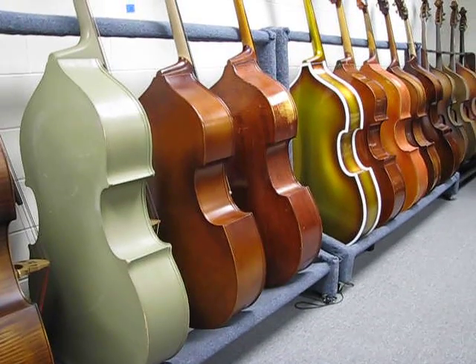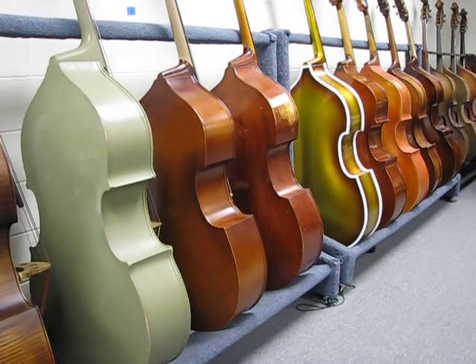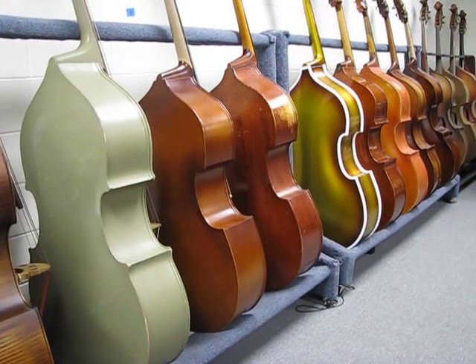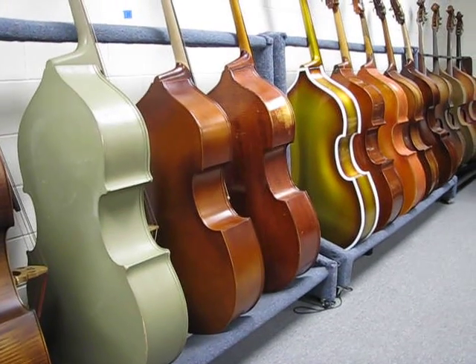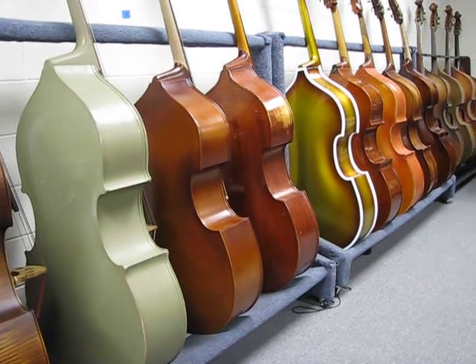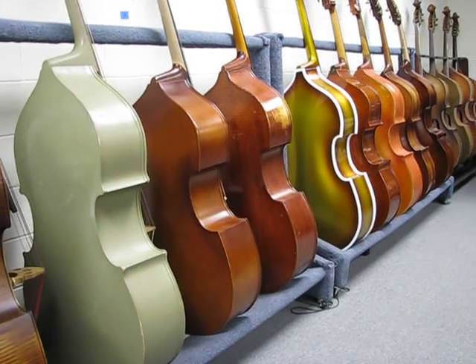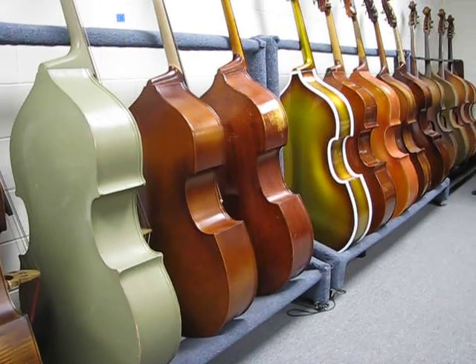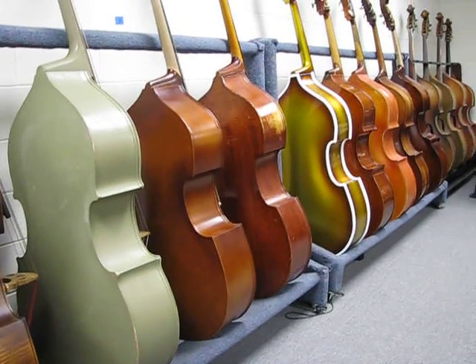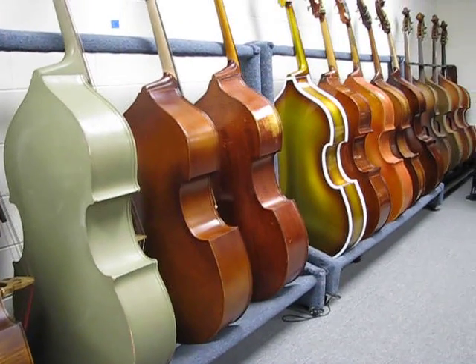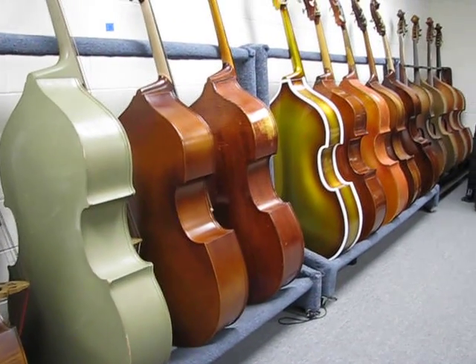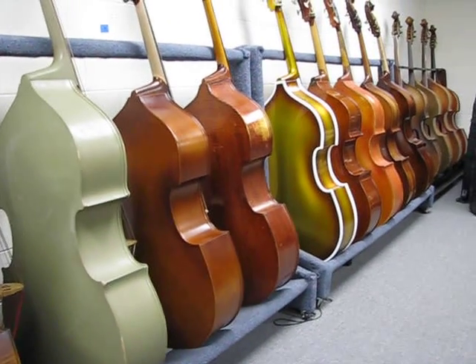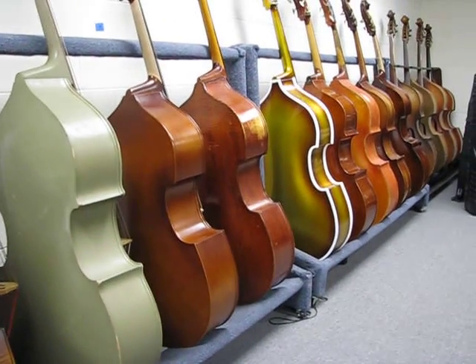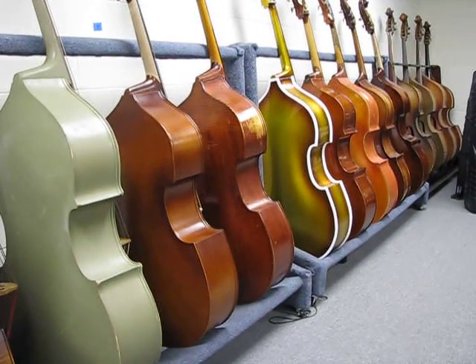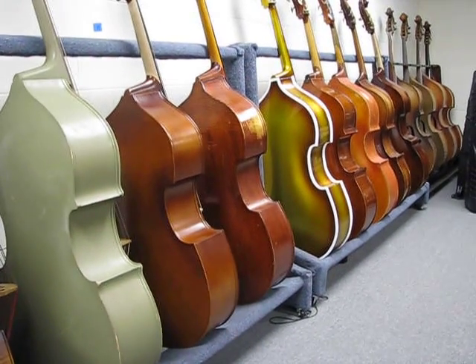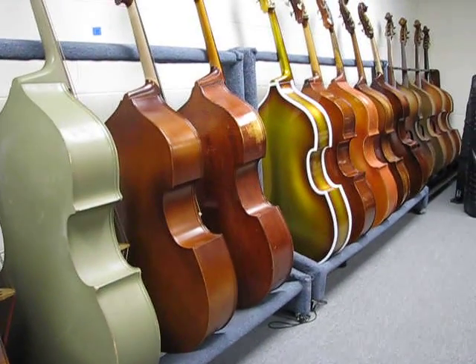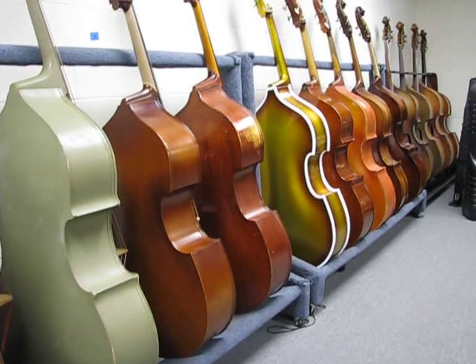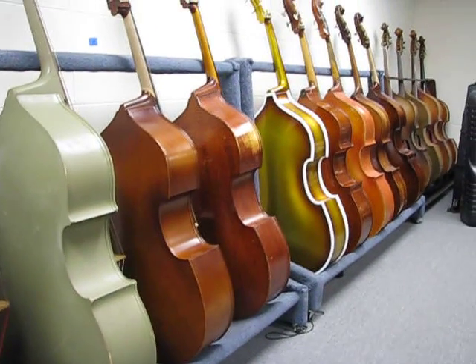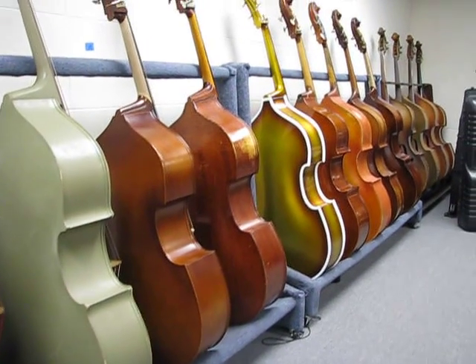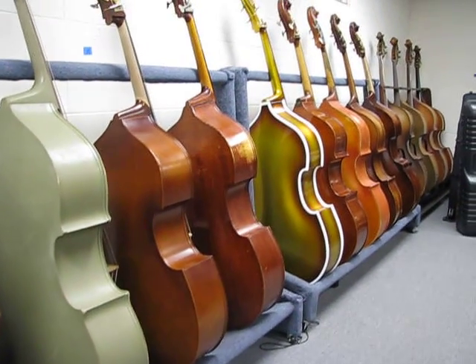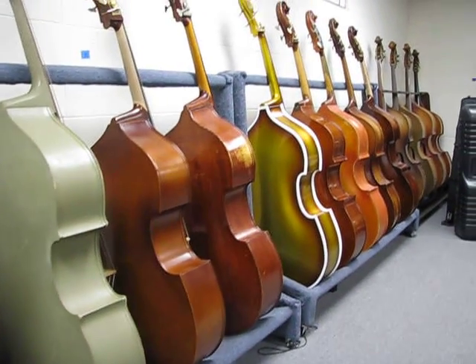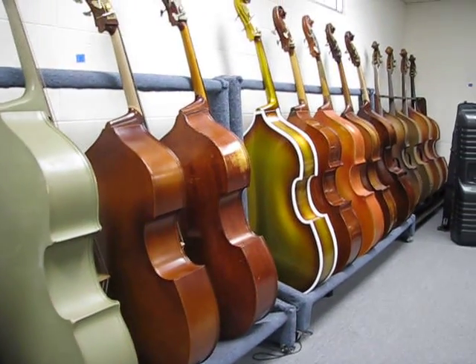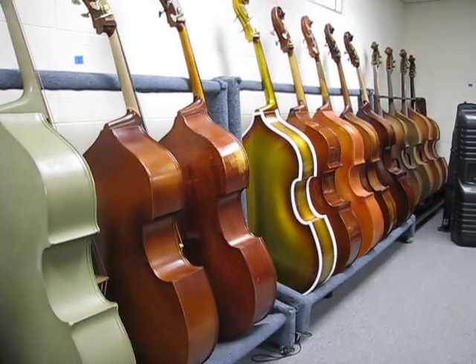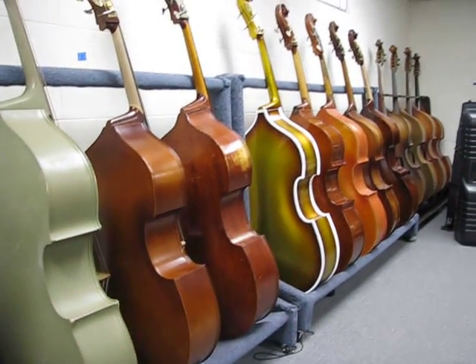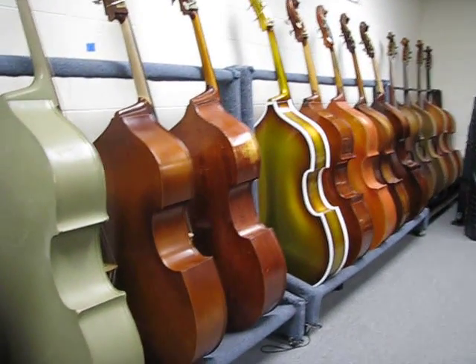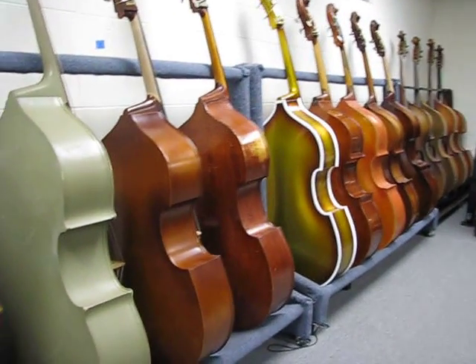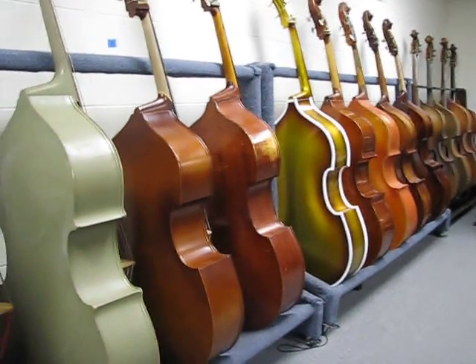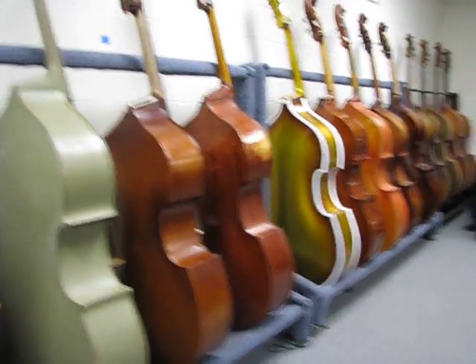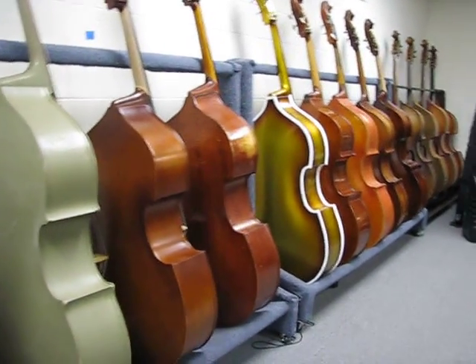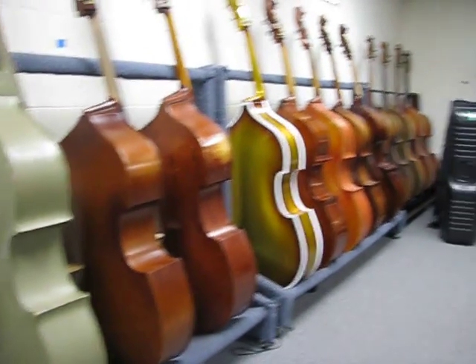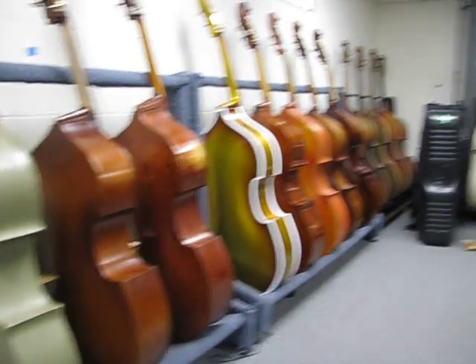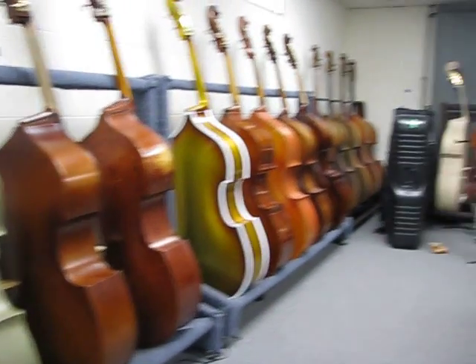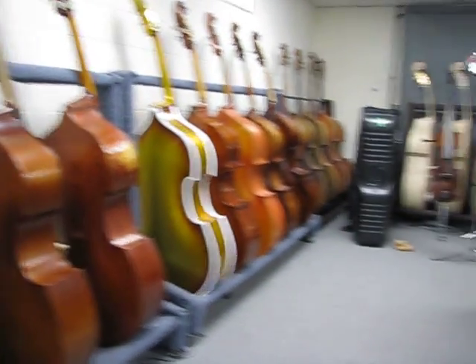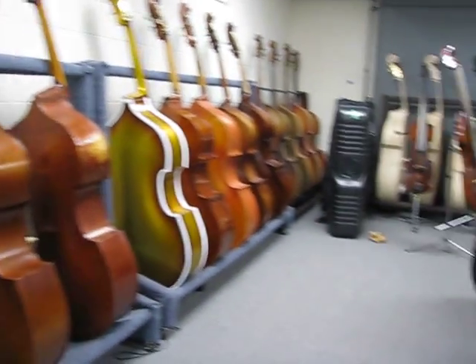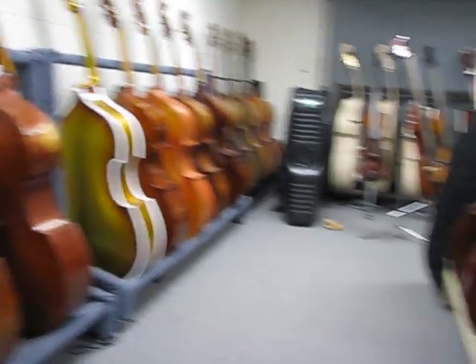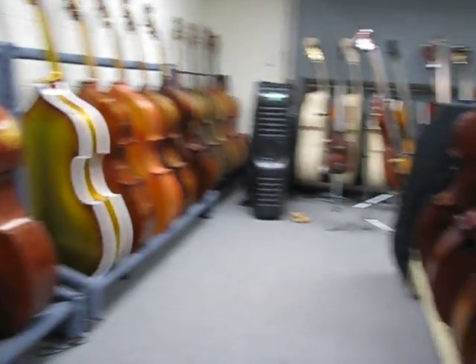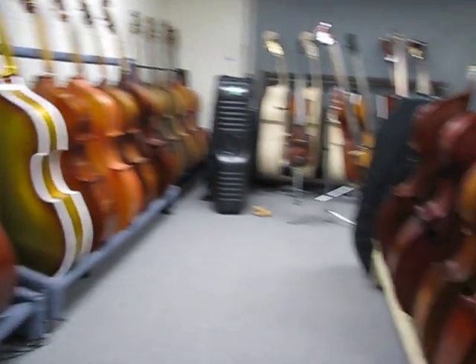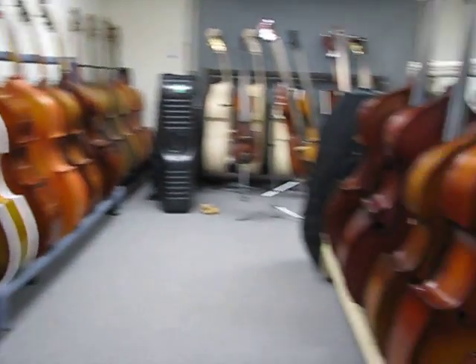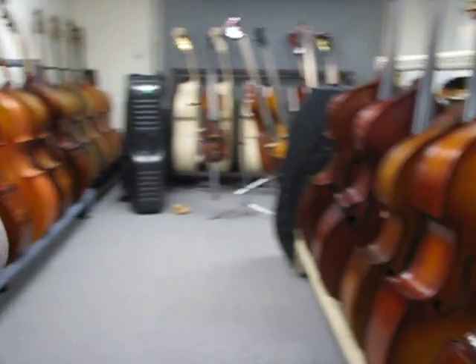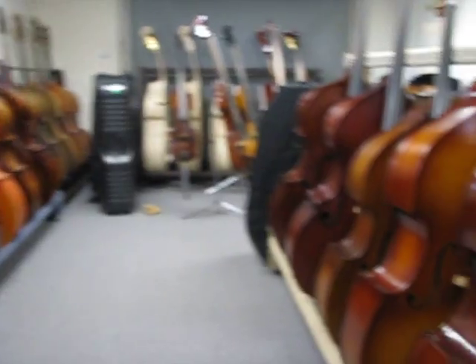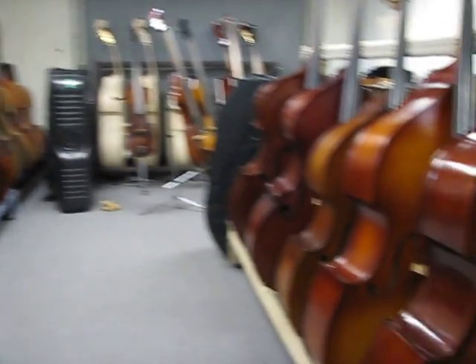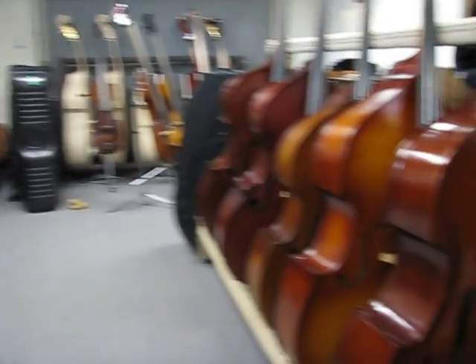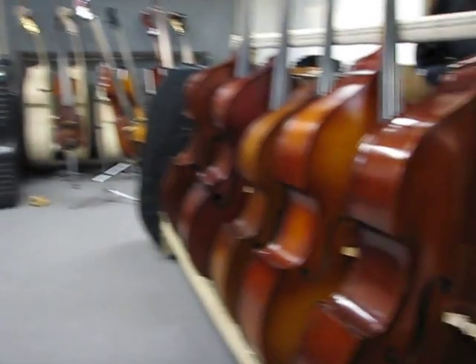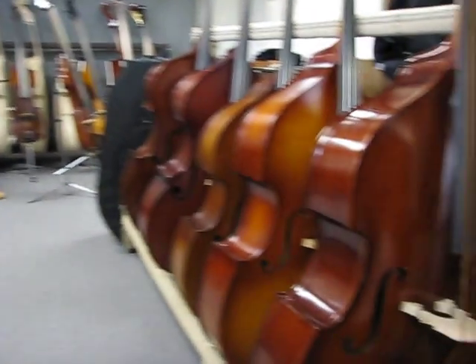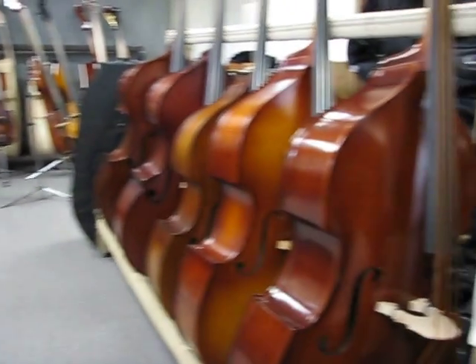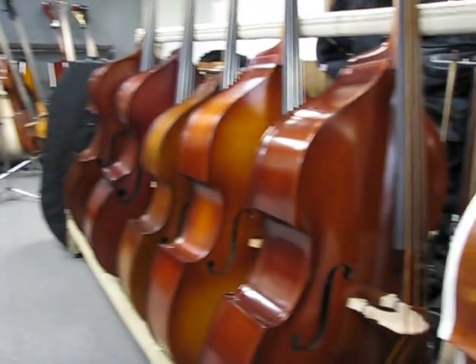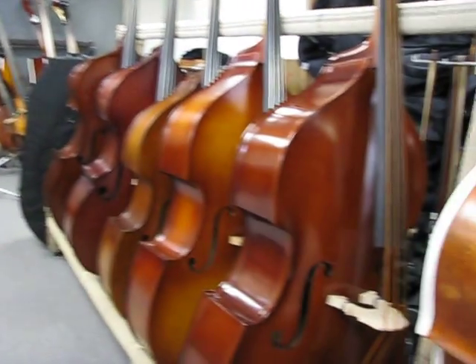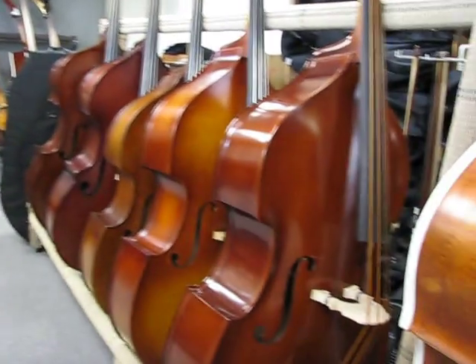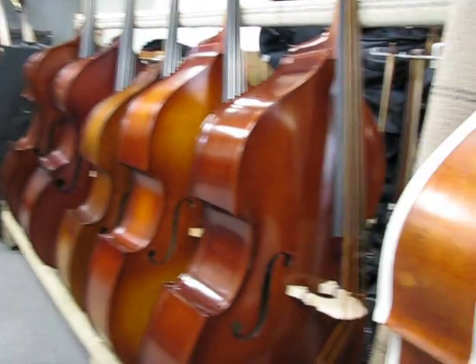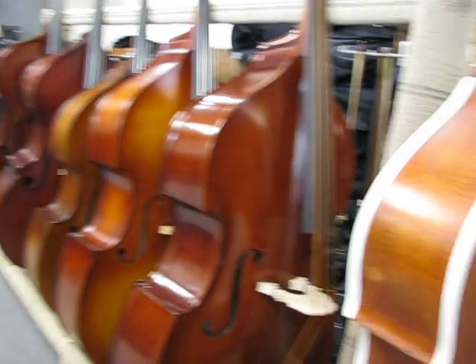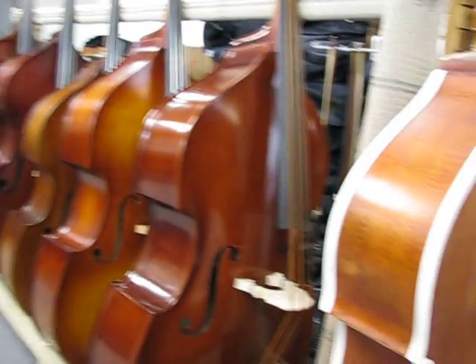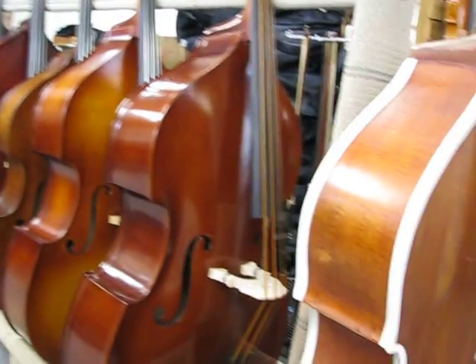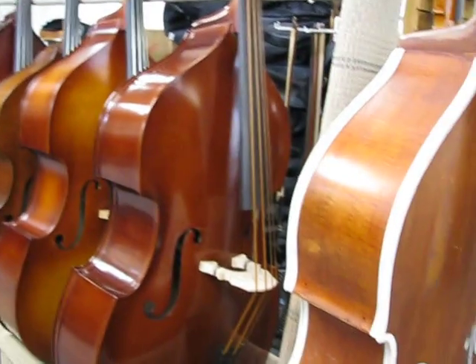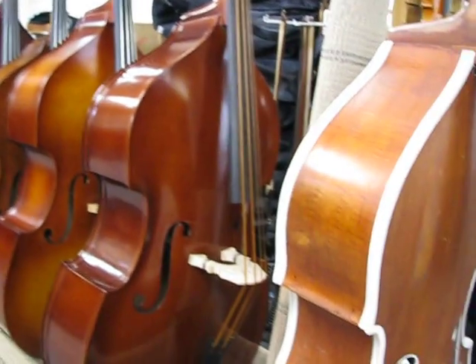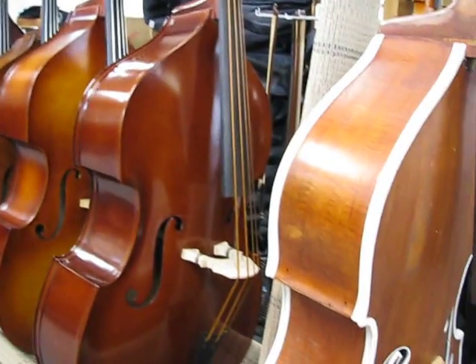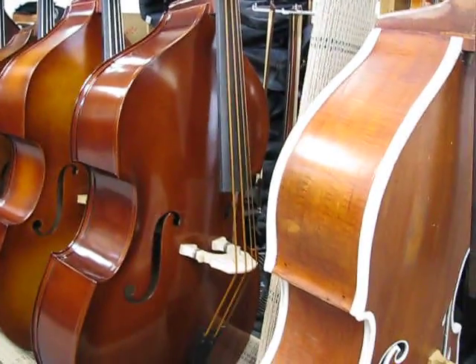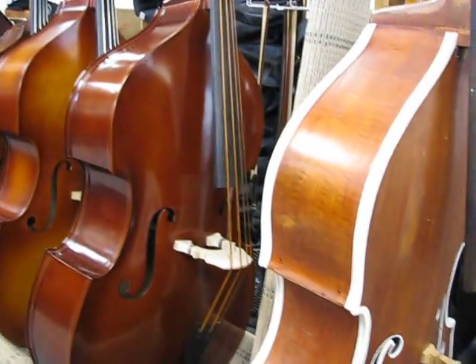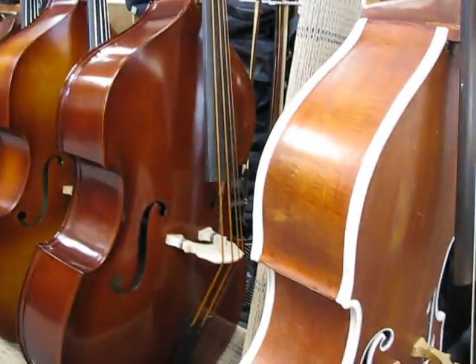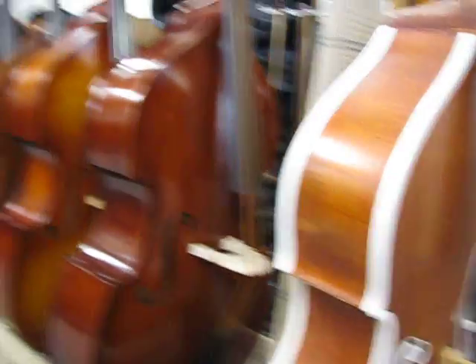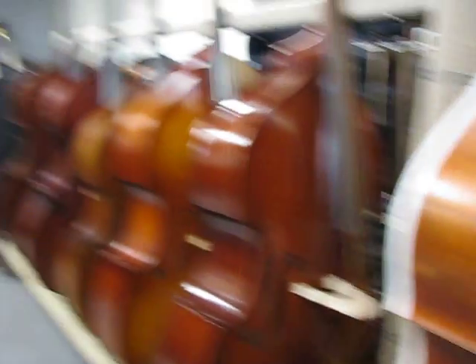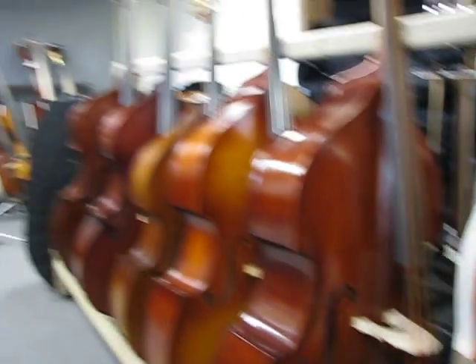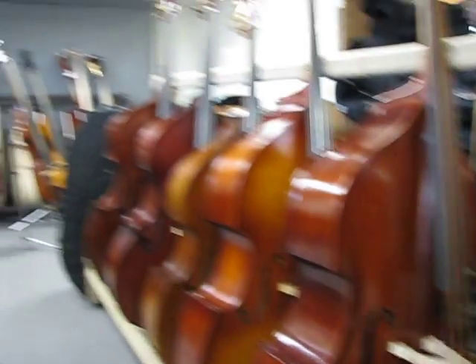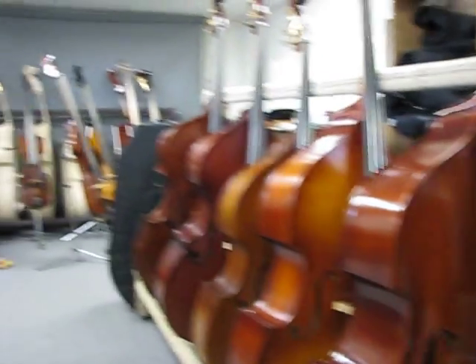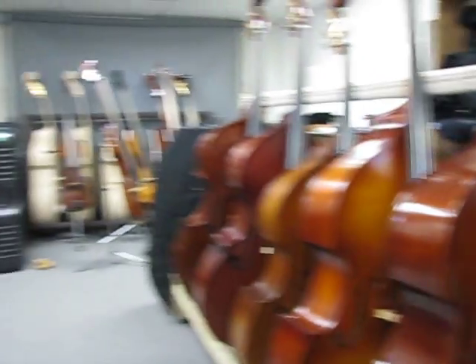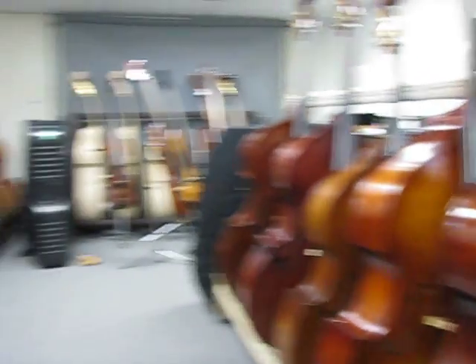This is February 23rd, 2014, an inventory shoot here at FMI, the bass specialty shop.